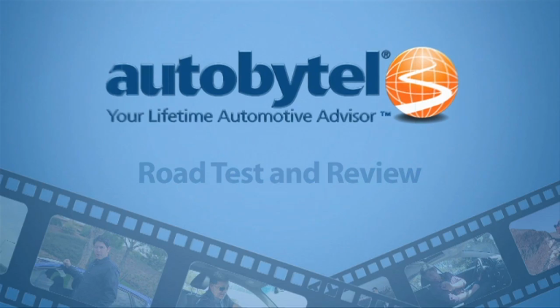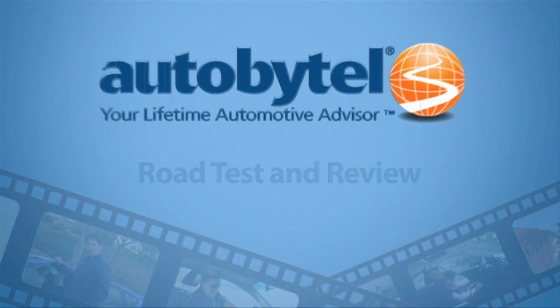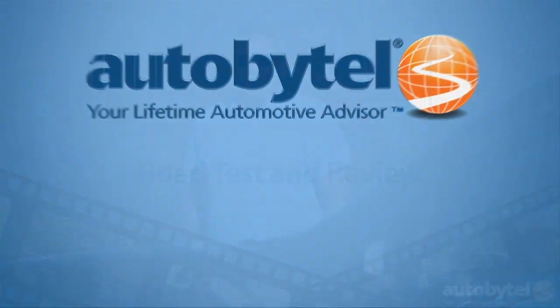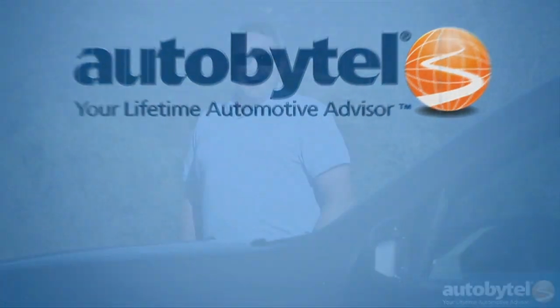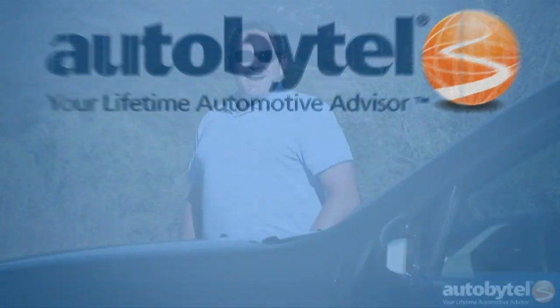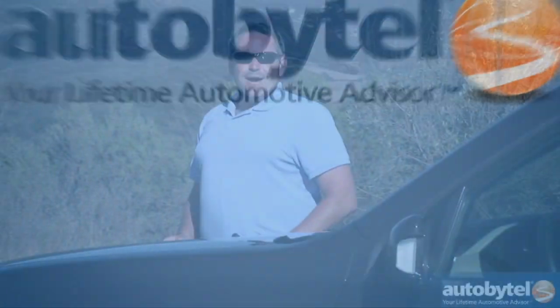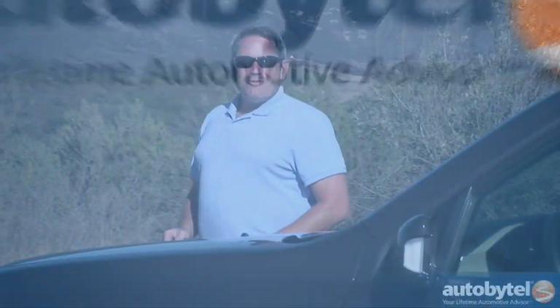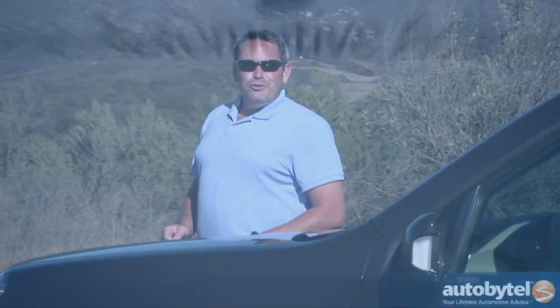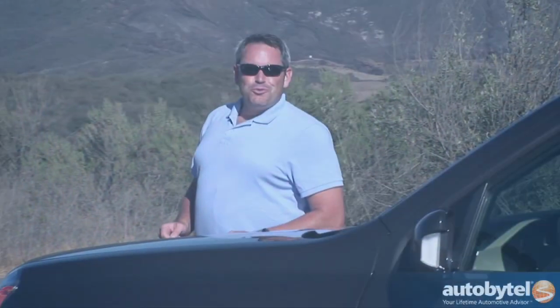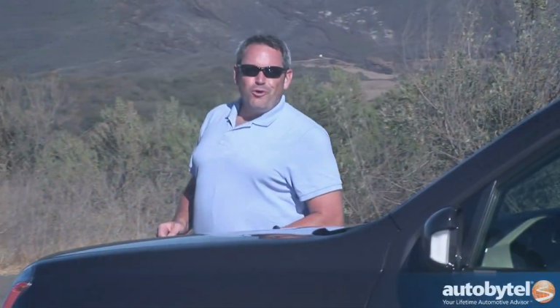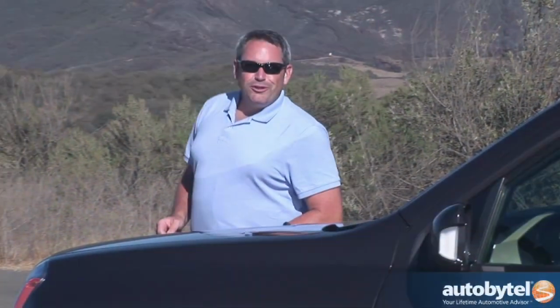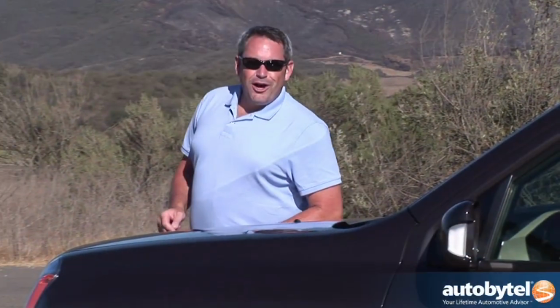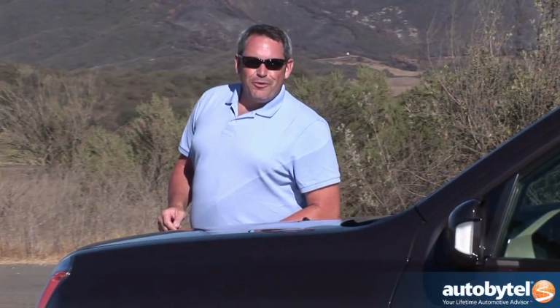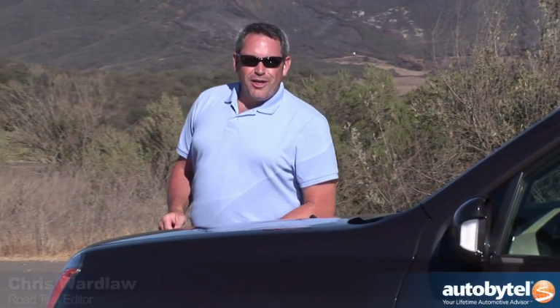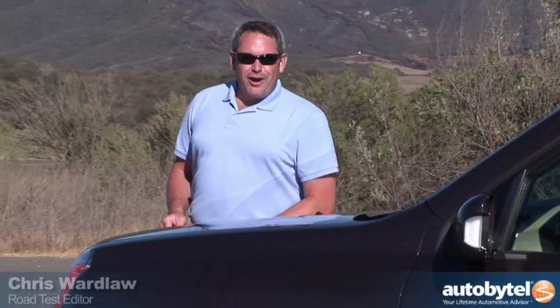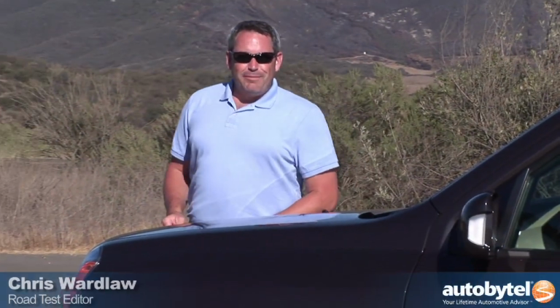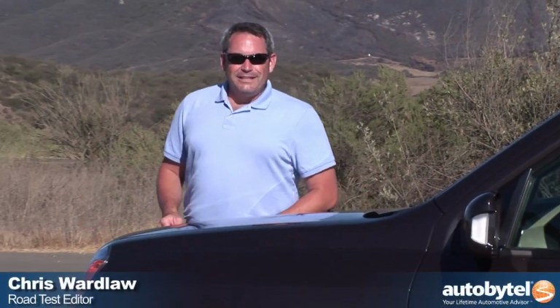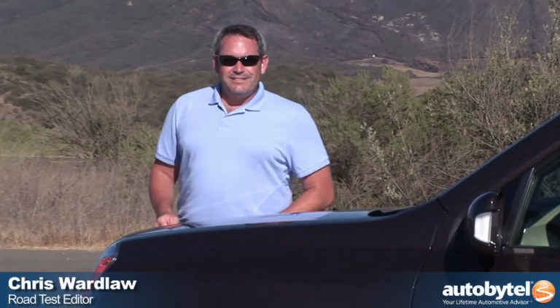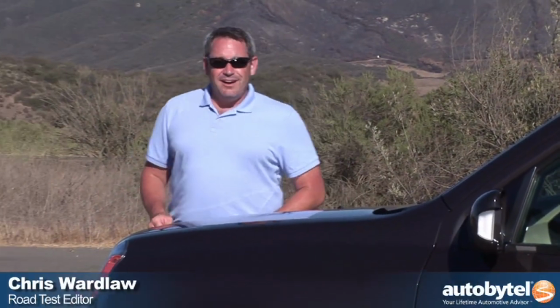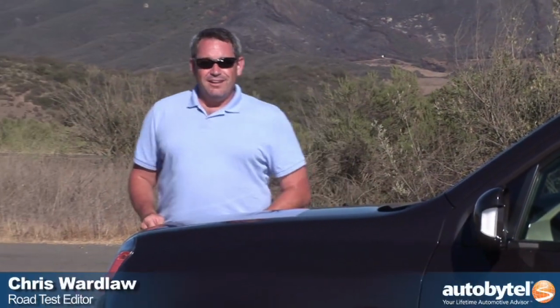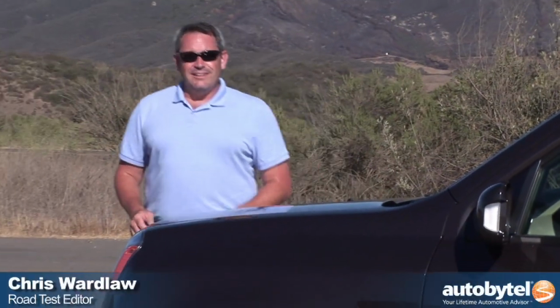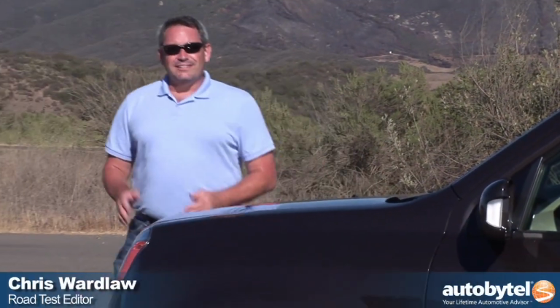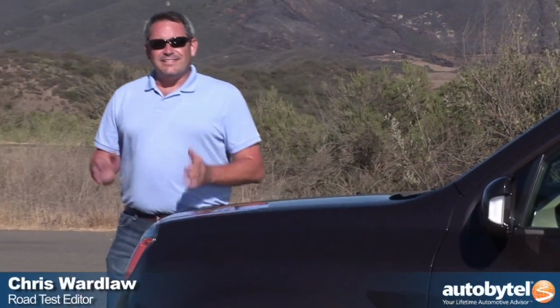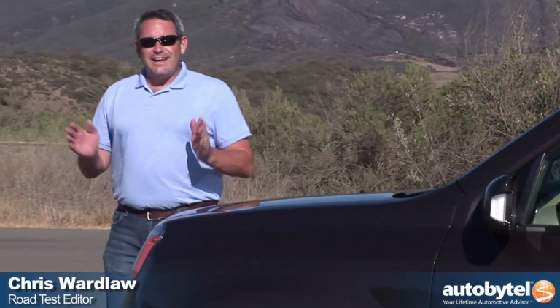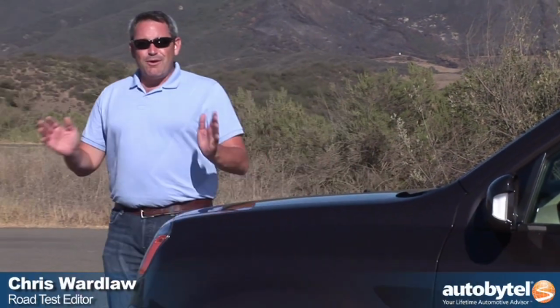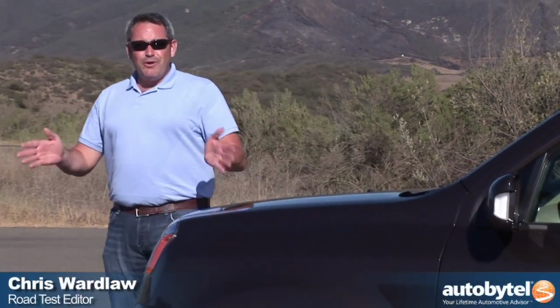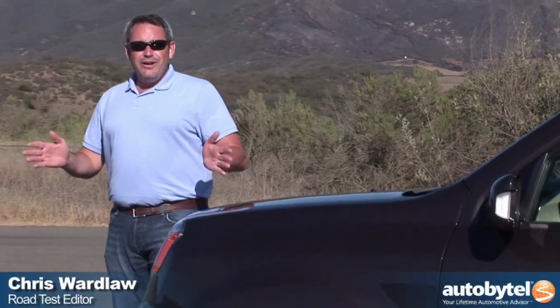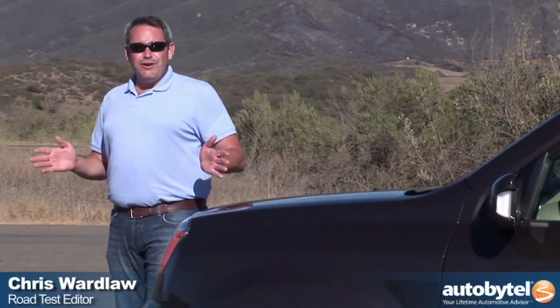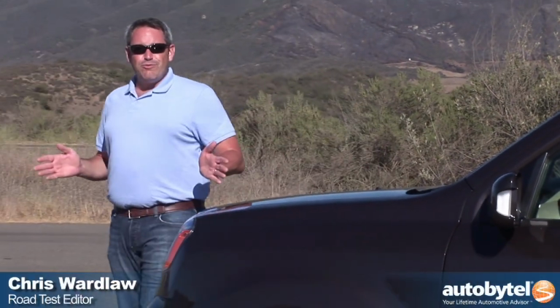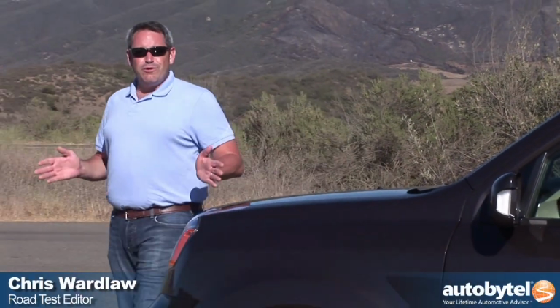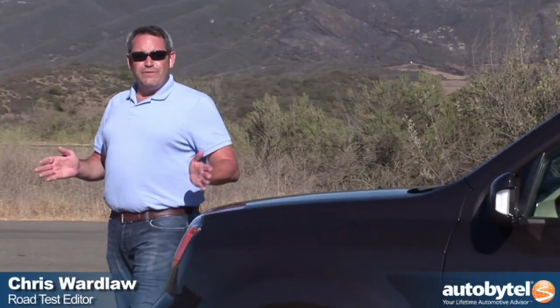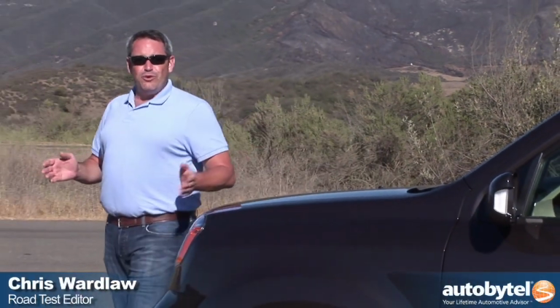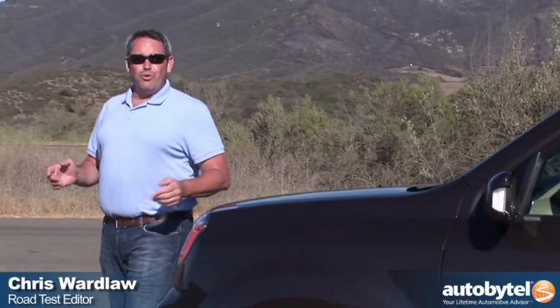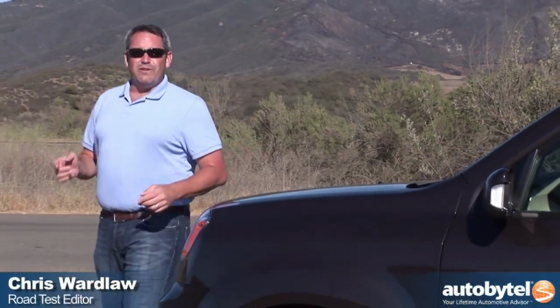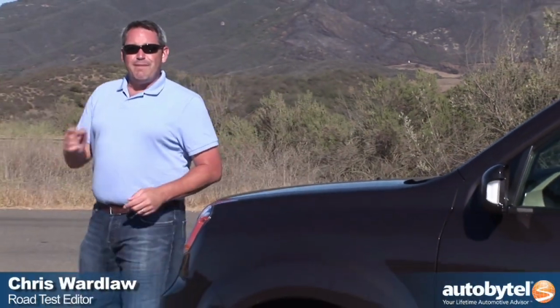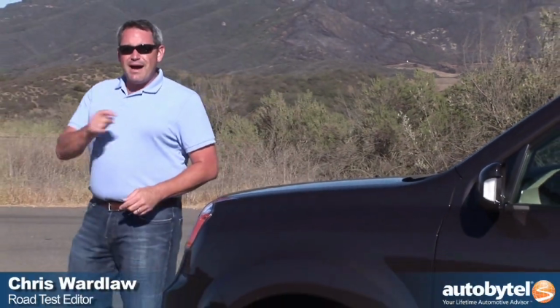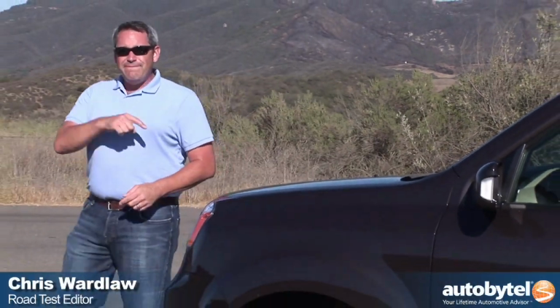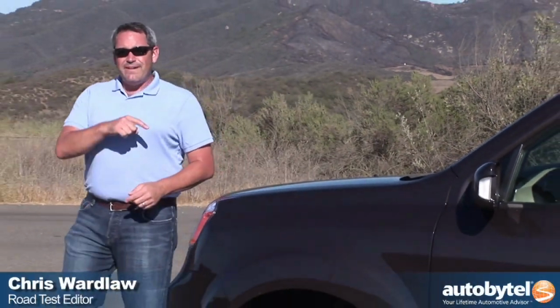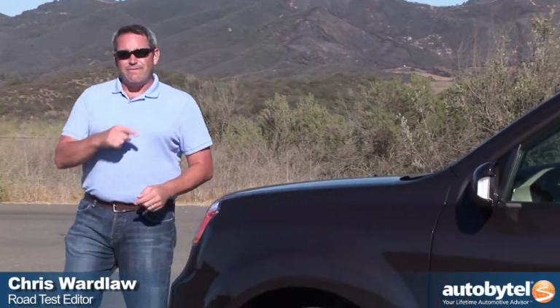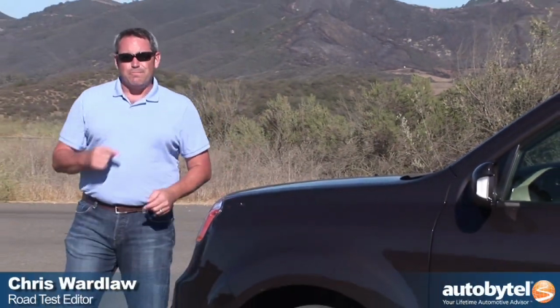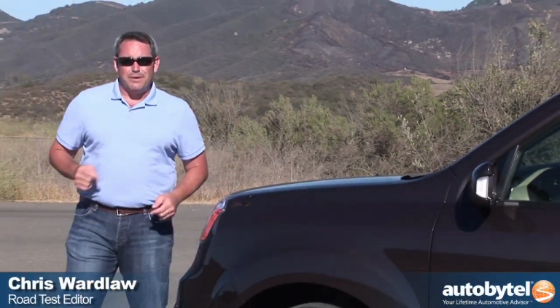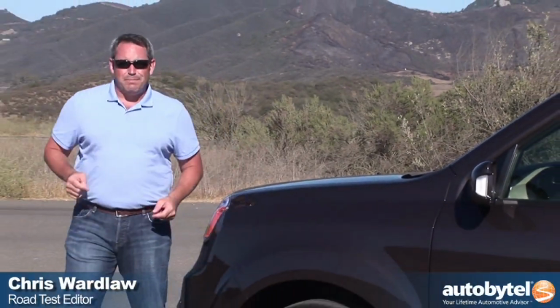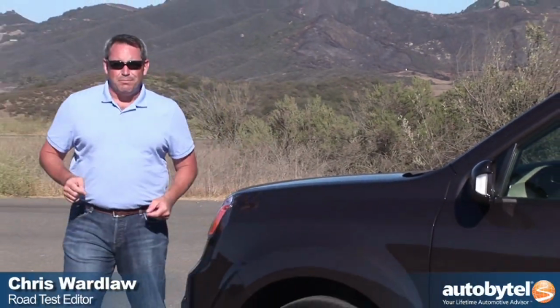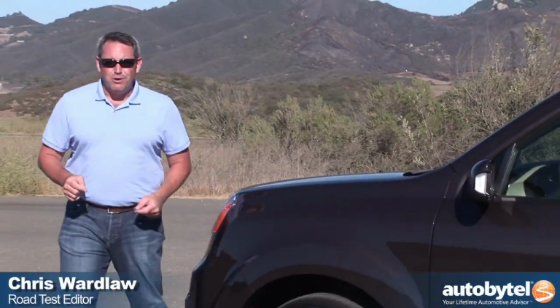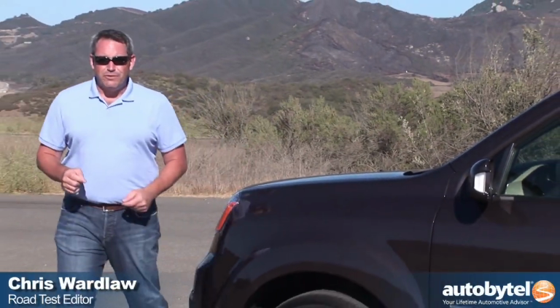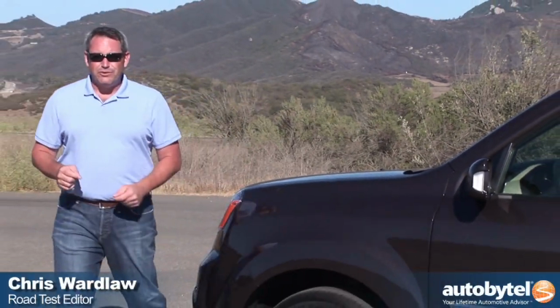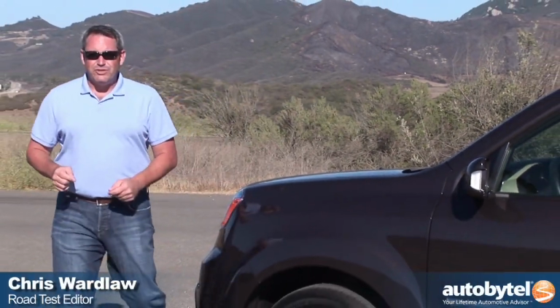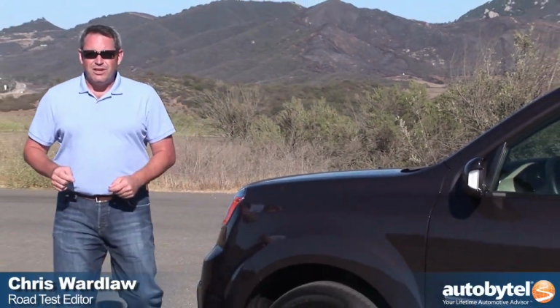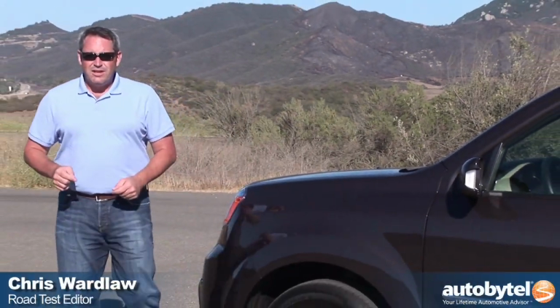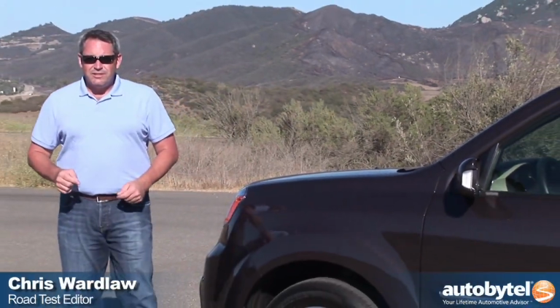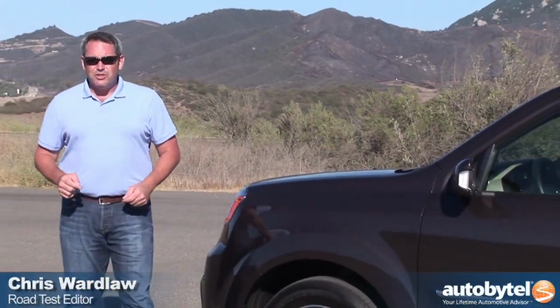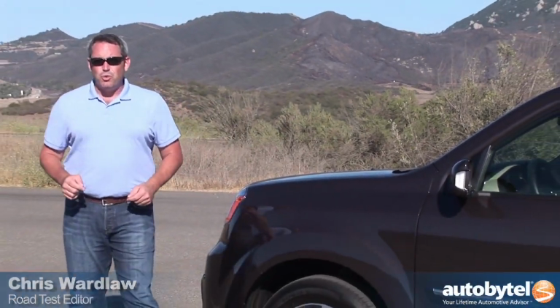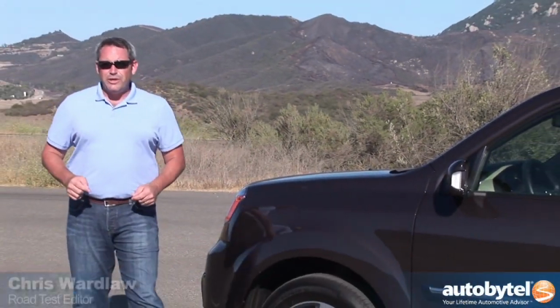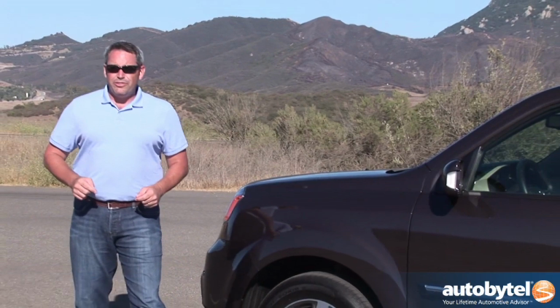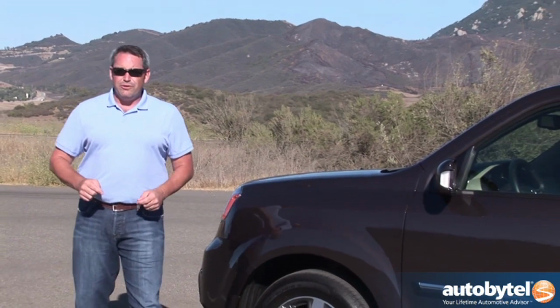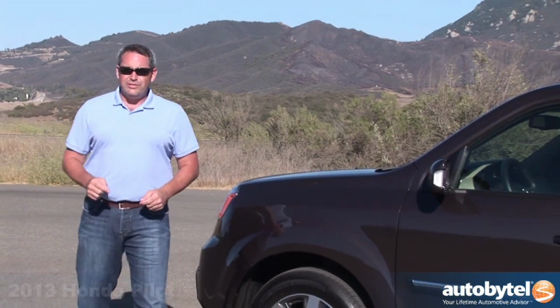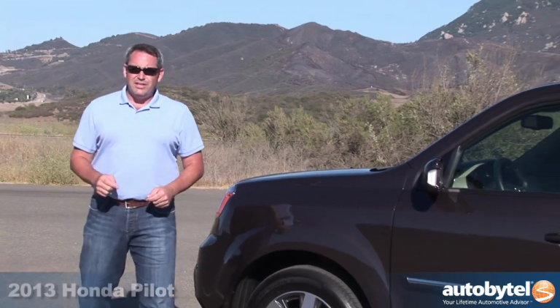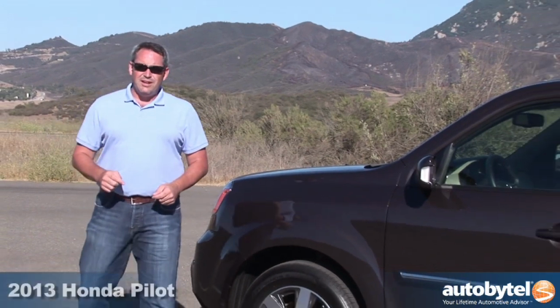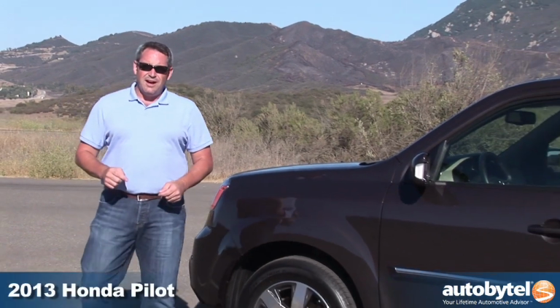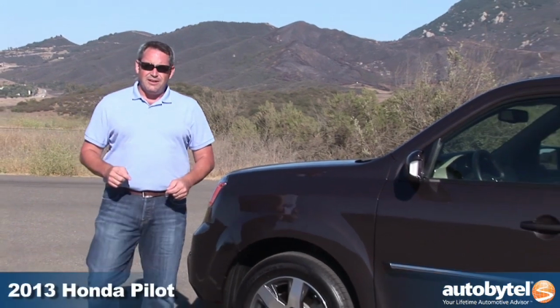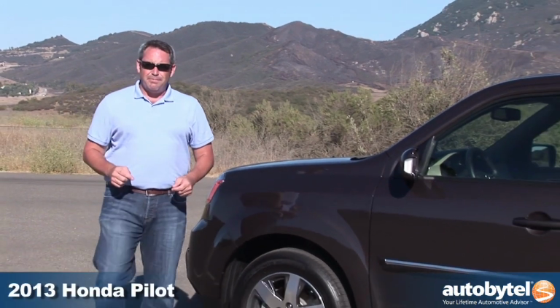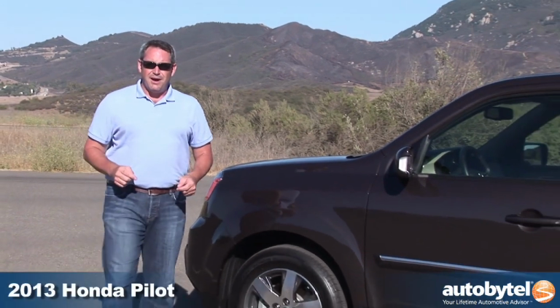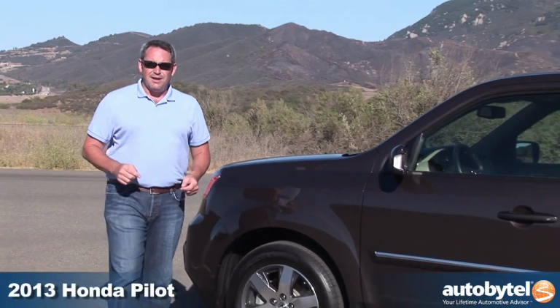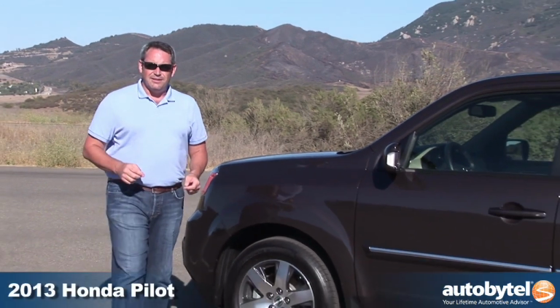Hi, I'm Chris Wardlaw with AutoByTel, and today we're here to review one of my favorite people movers, the 2013 Honda Pilot.